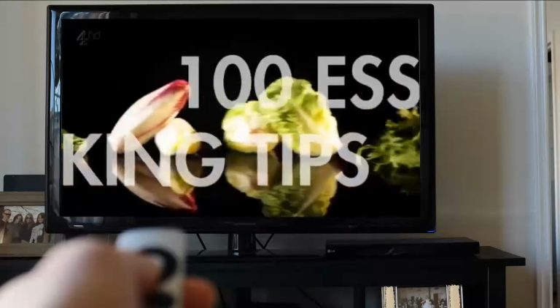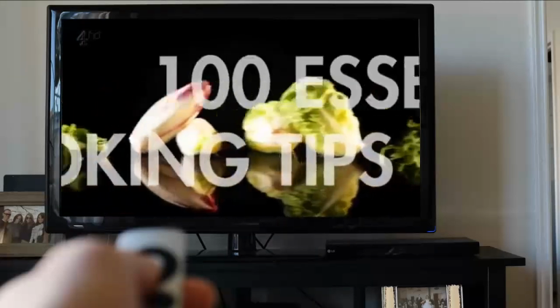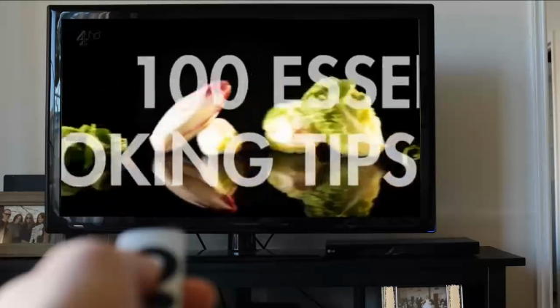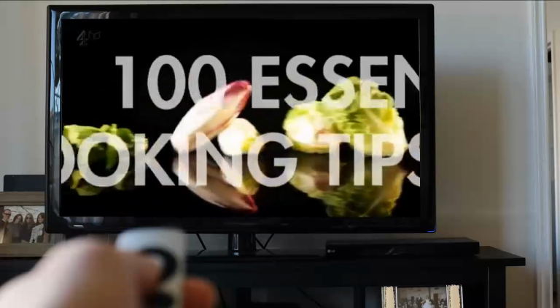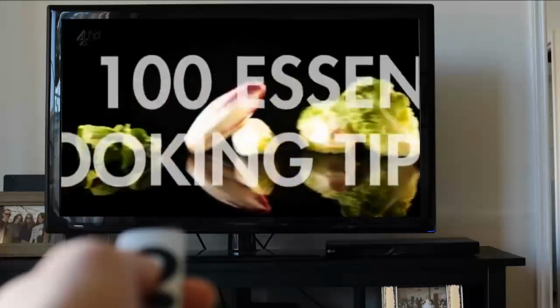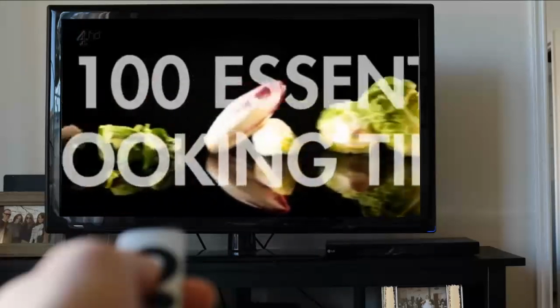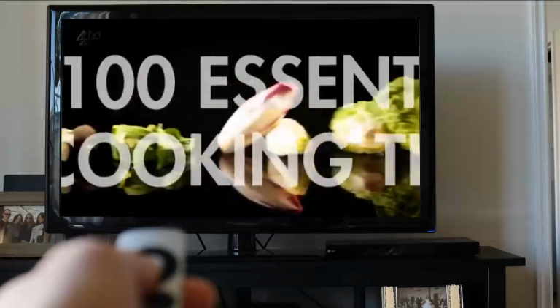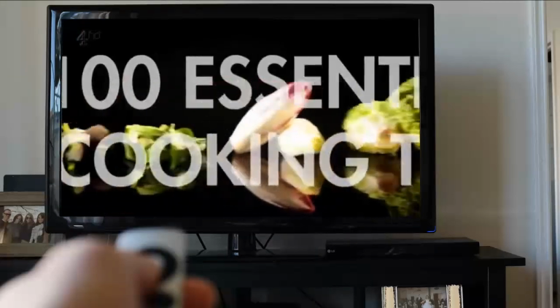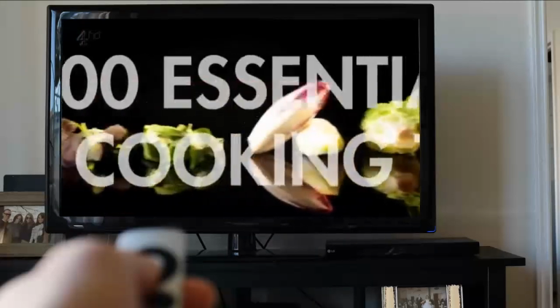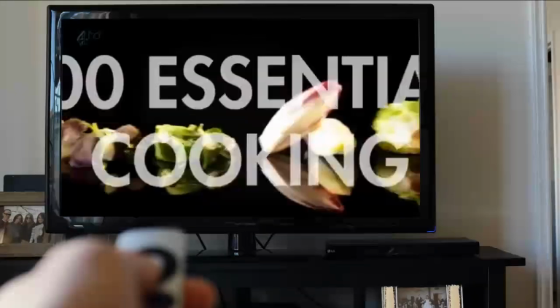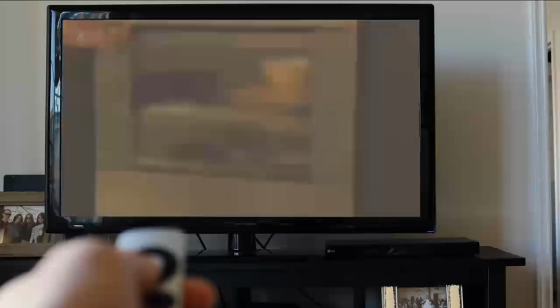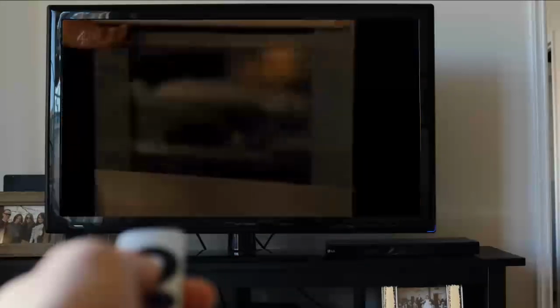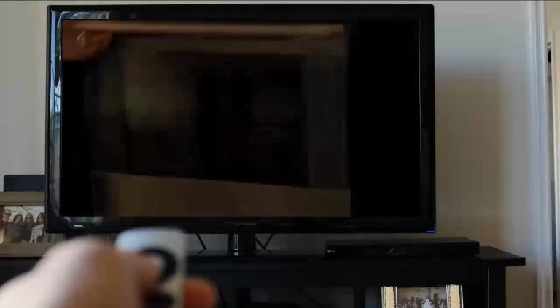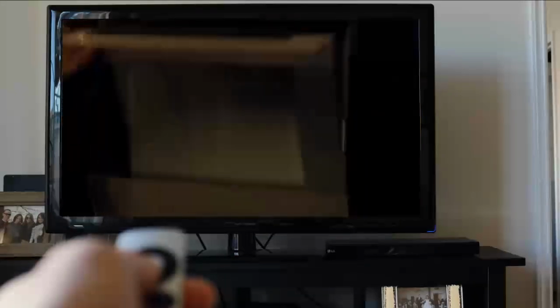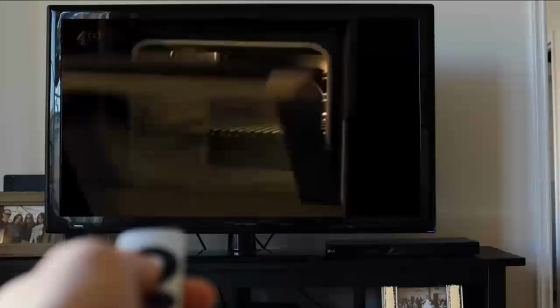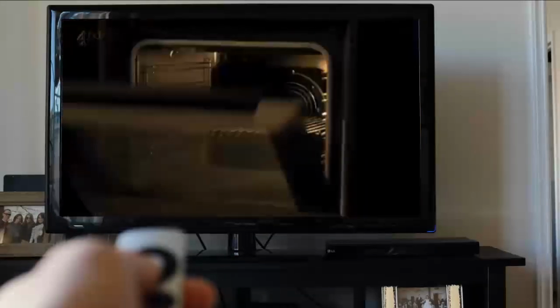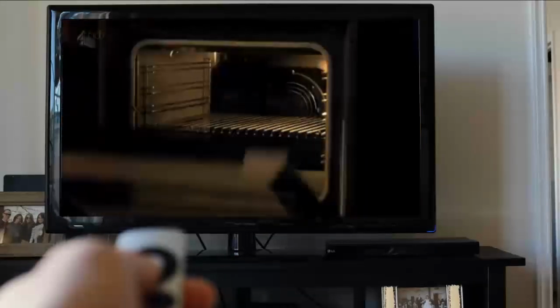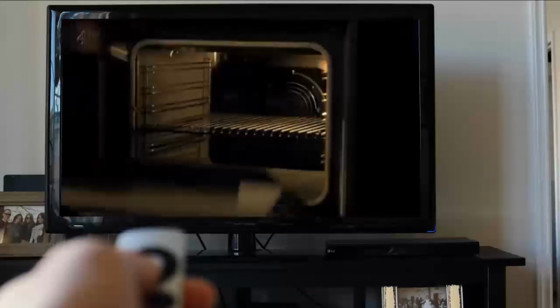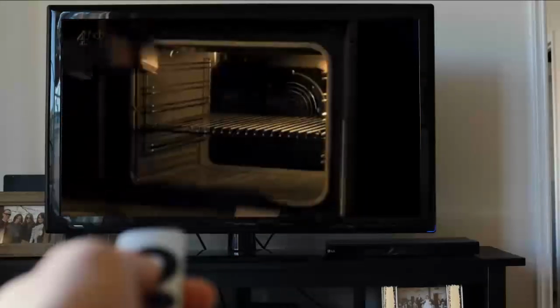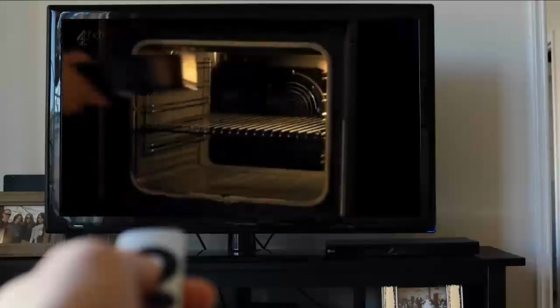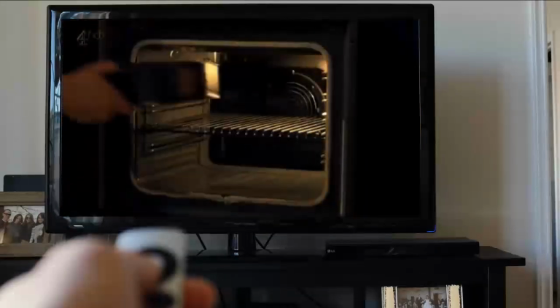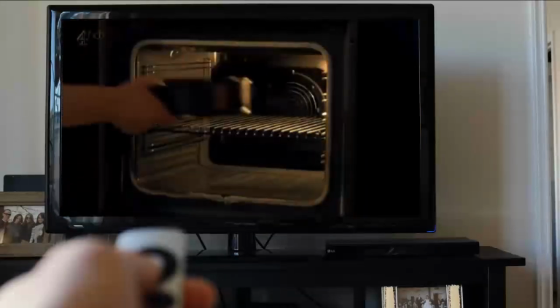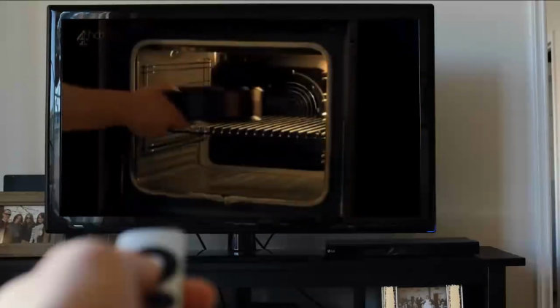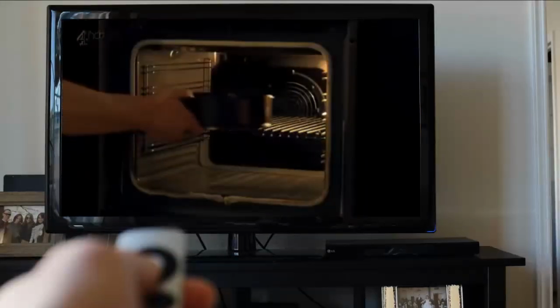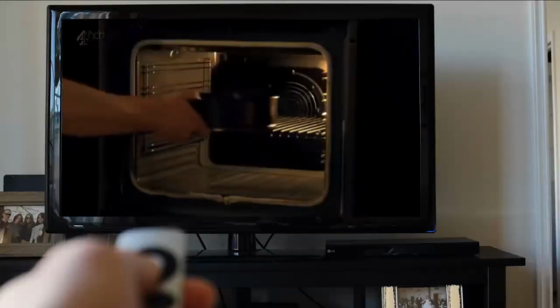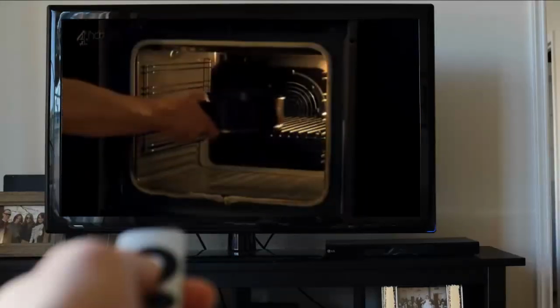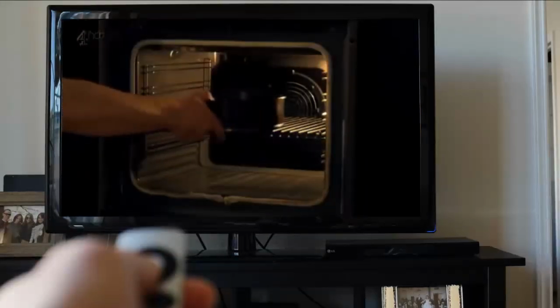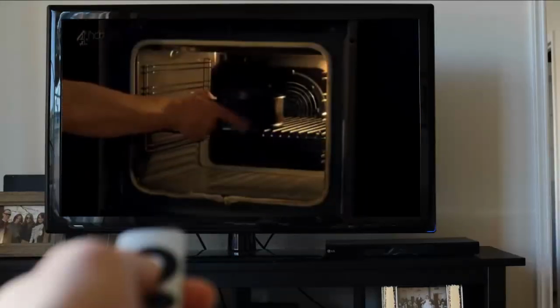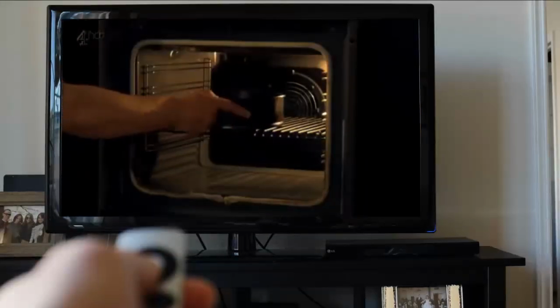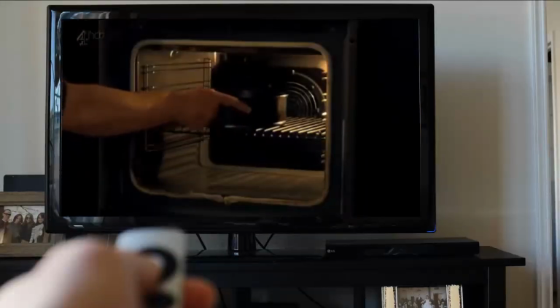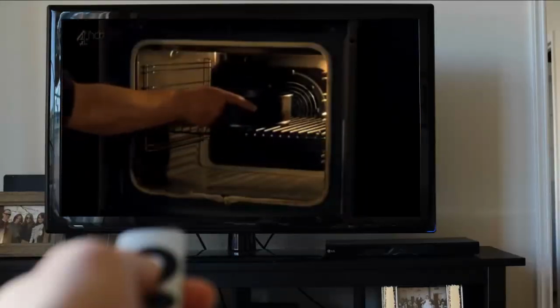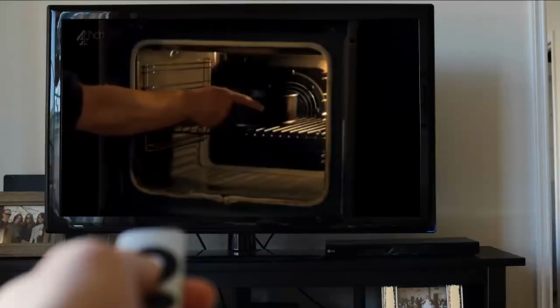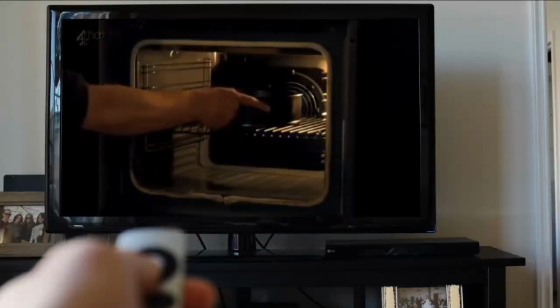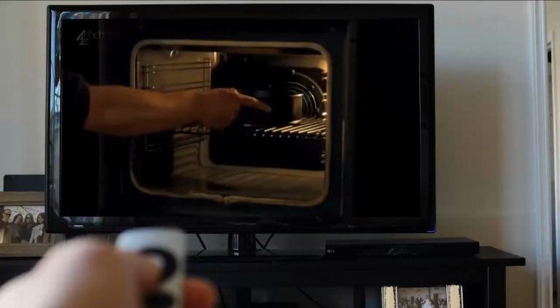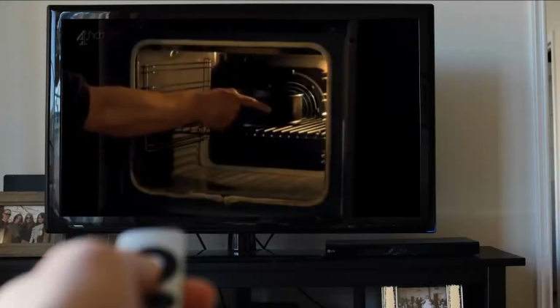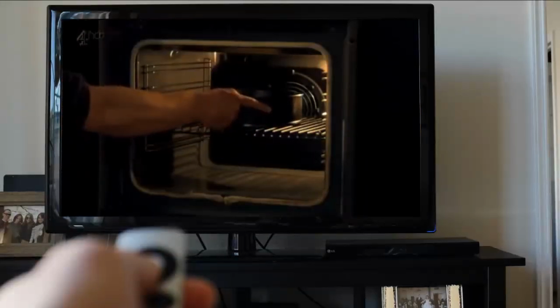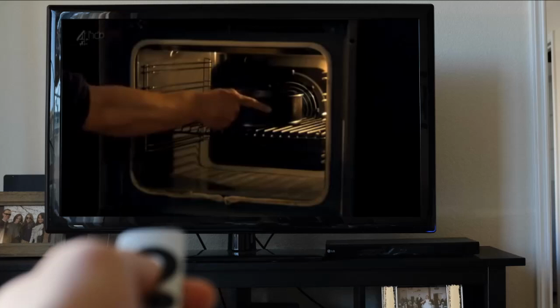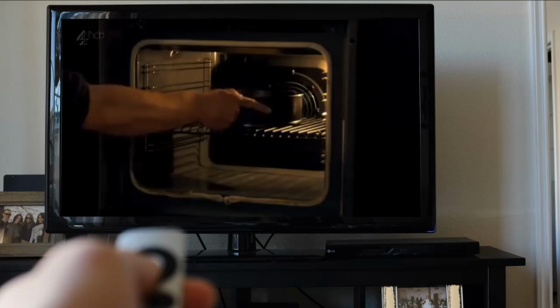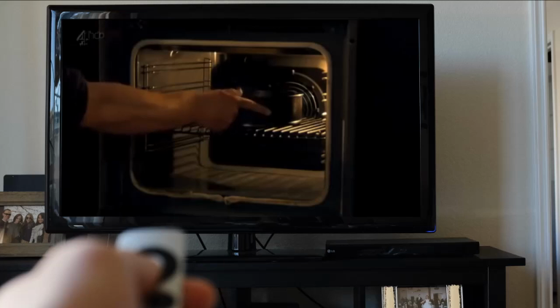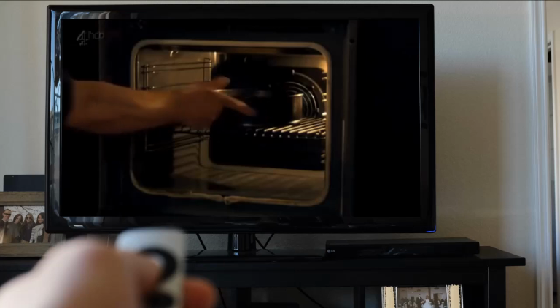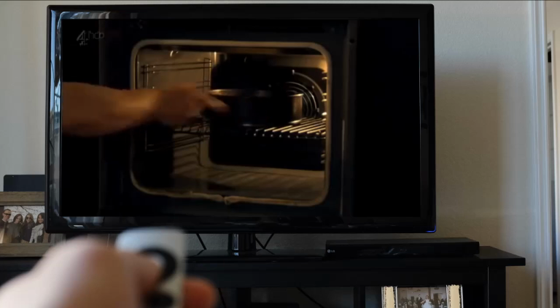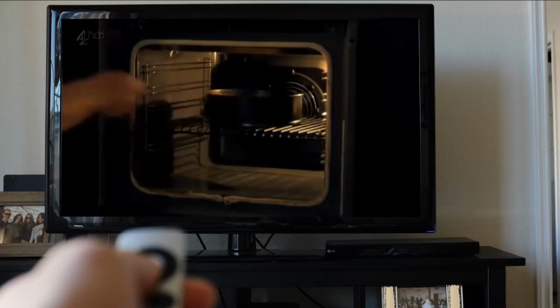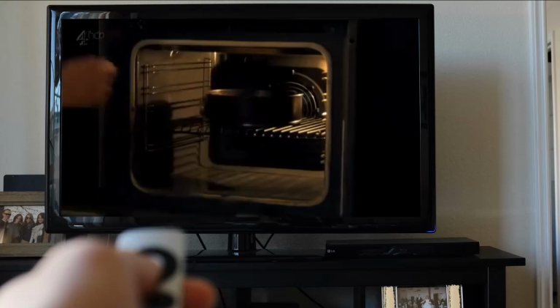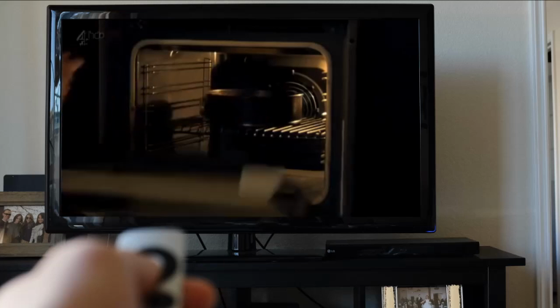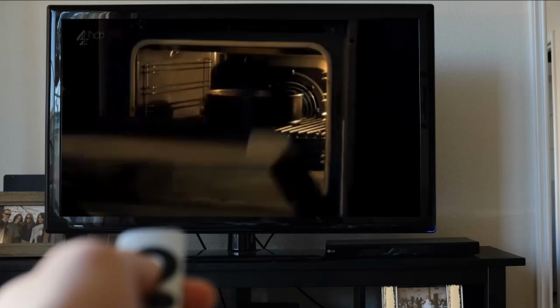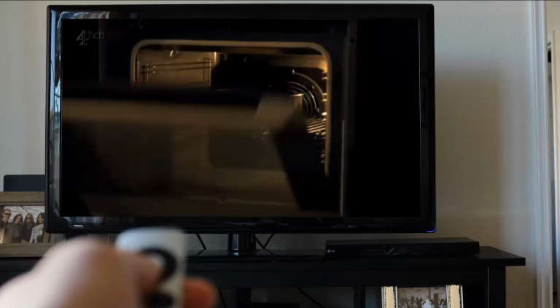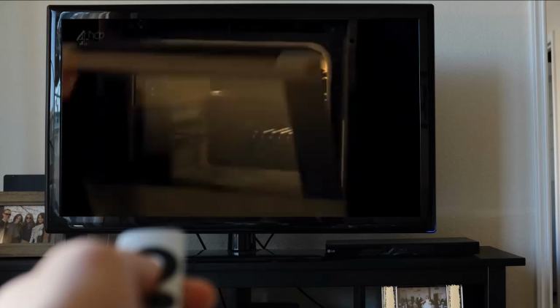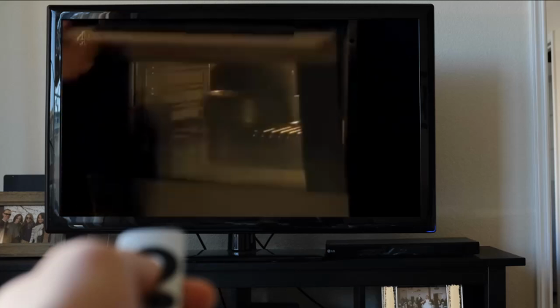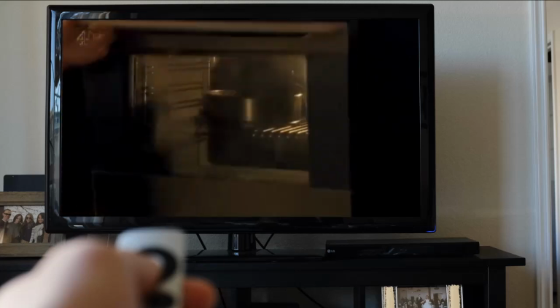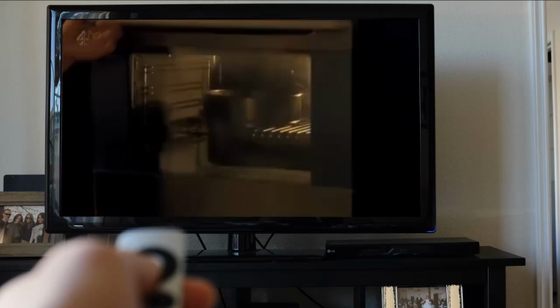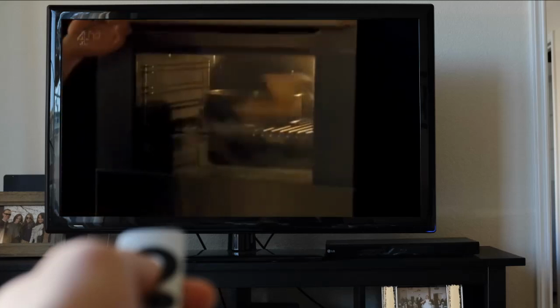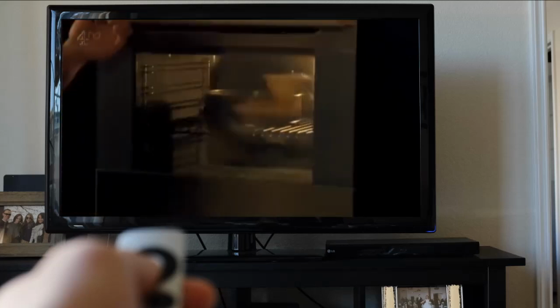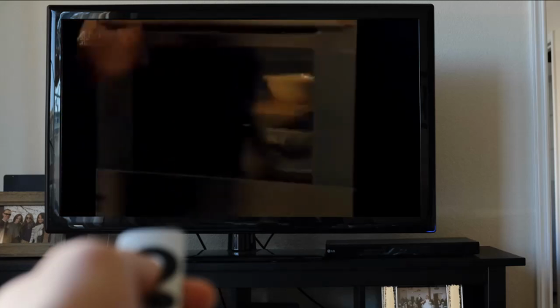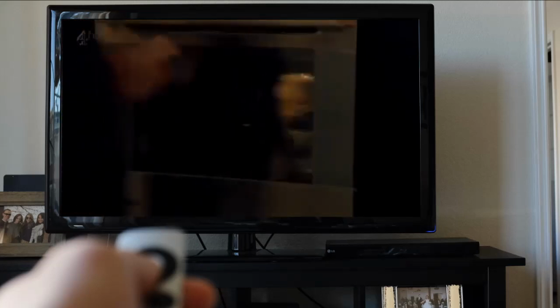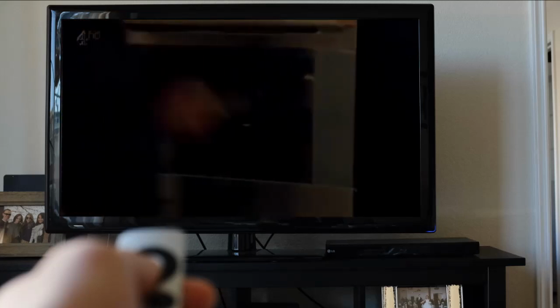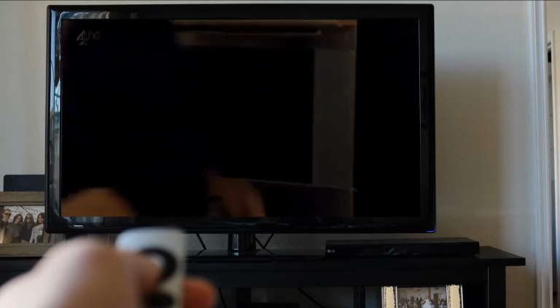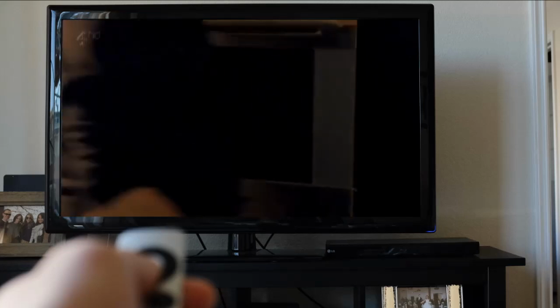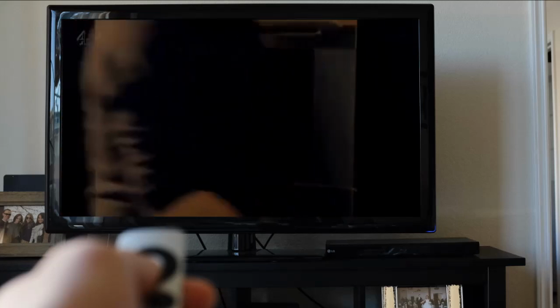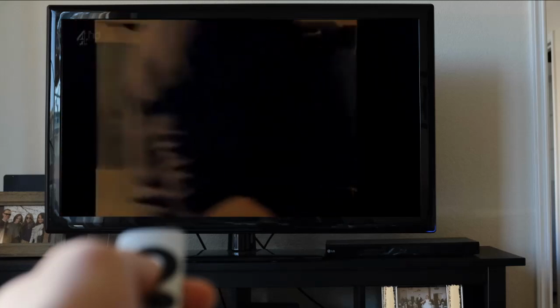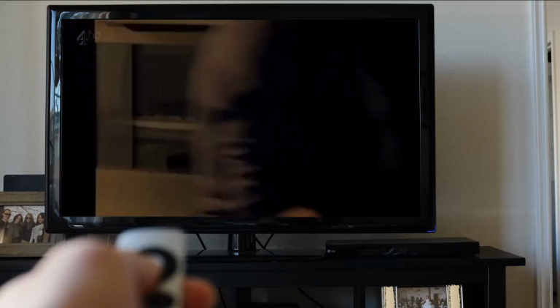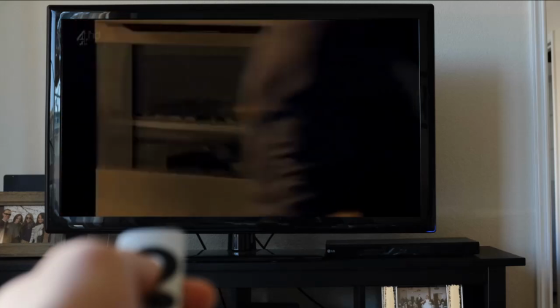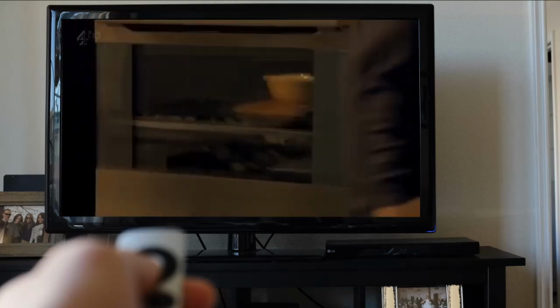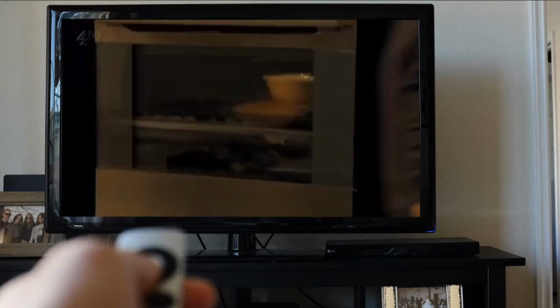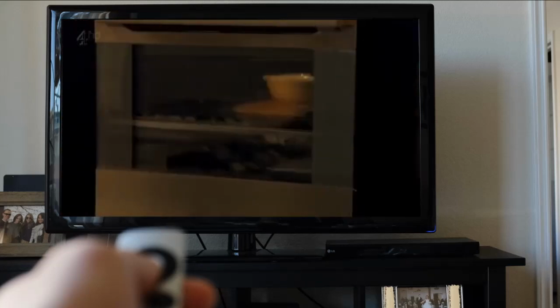My tip for even rising is to place cakes and tarts in the center of the oven so the air can circulate all the way around them.